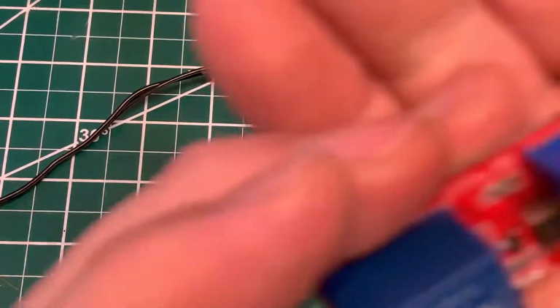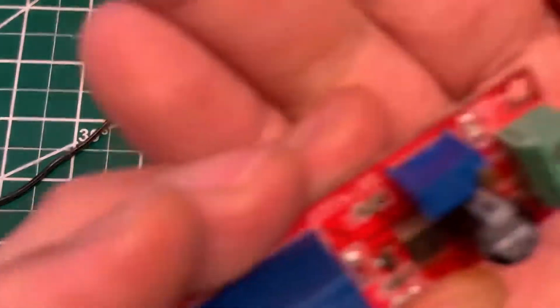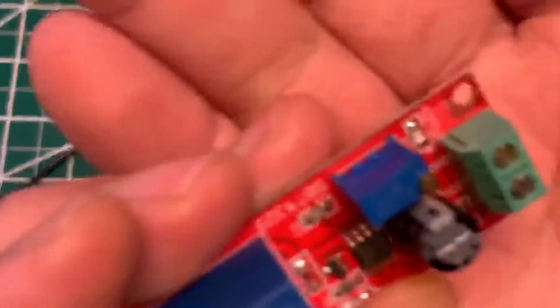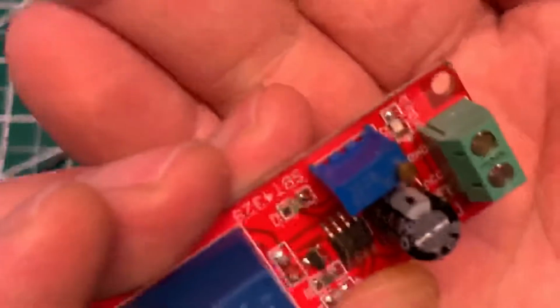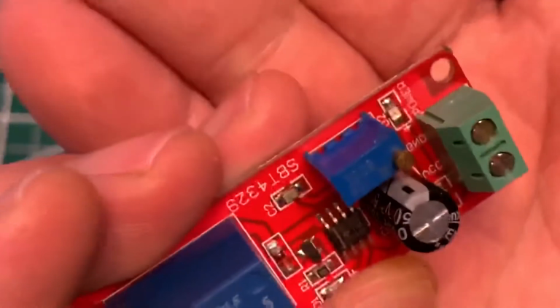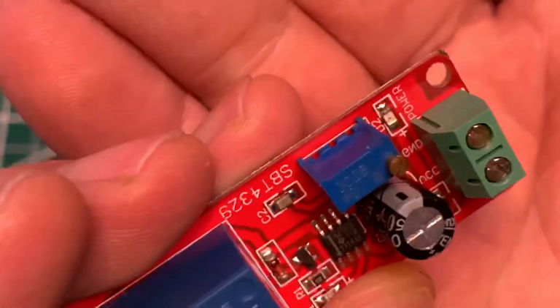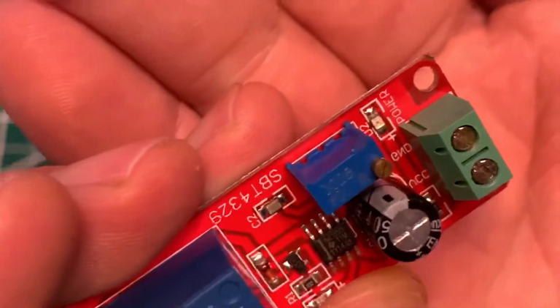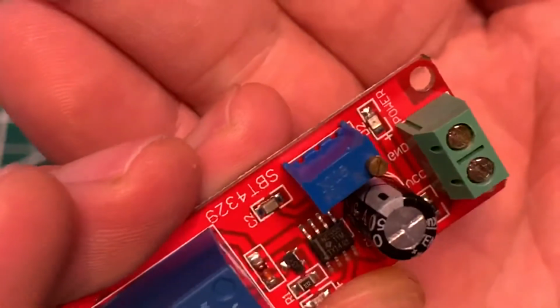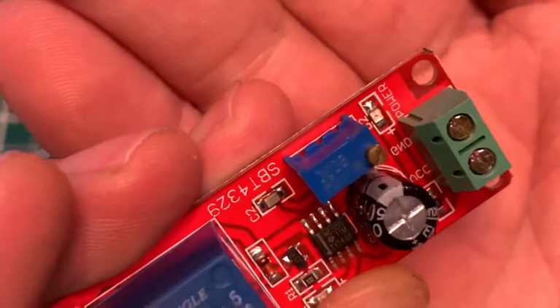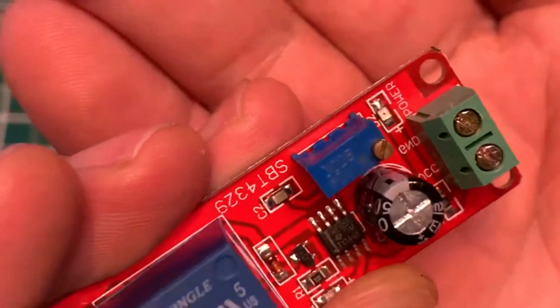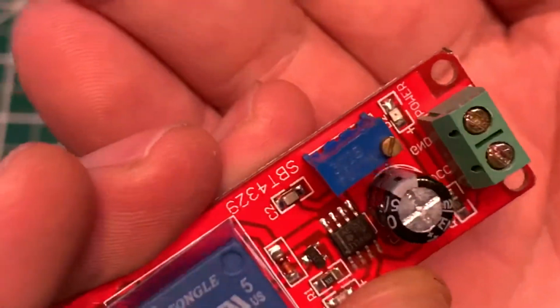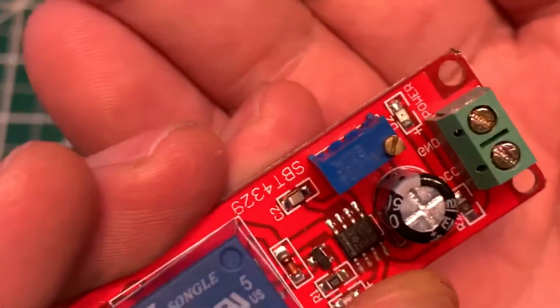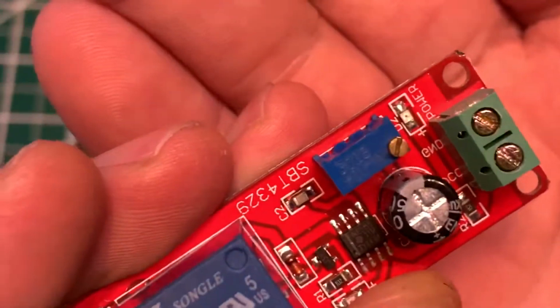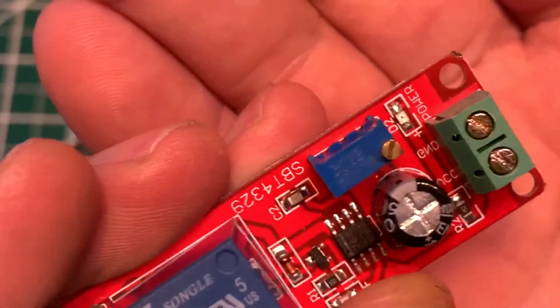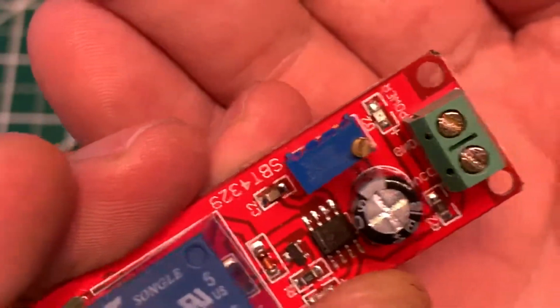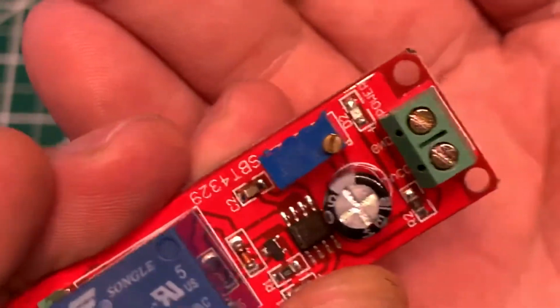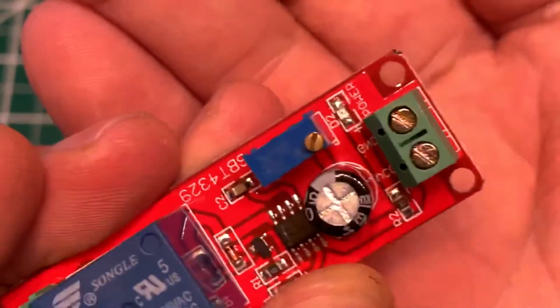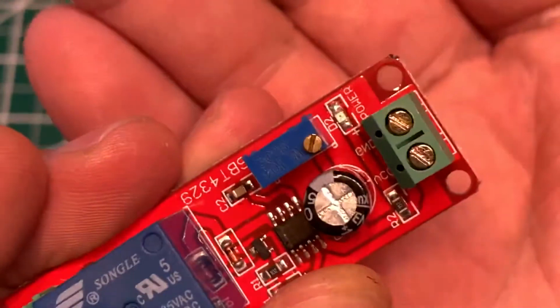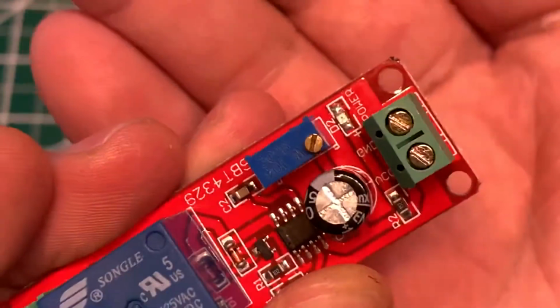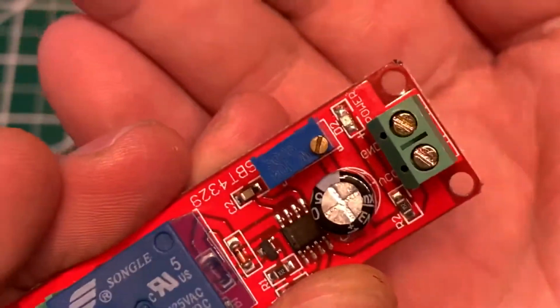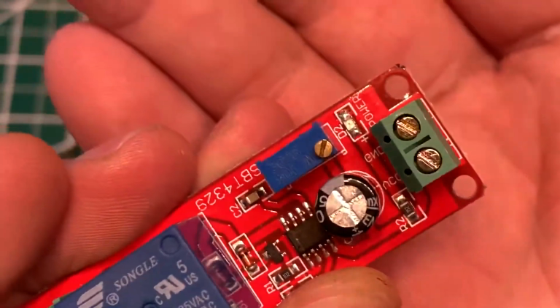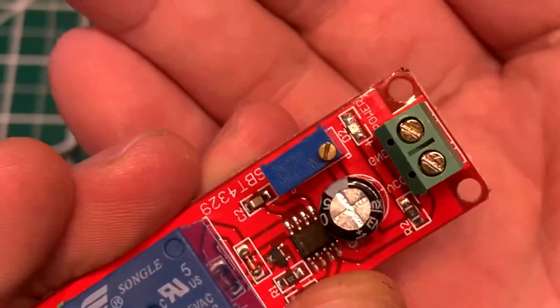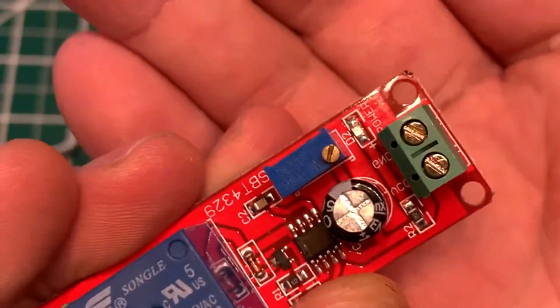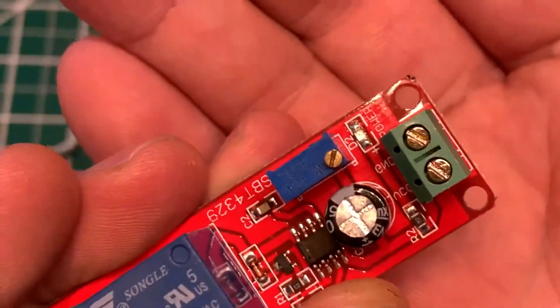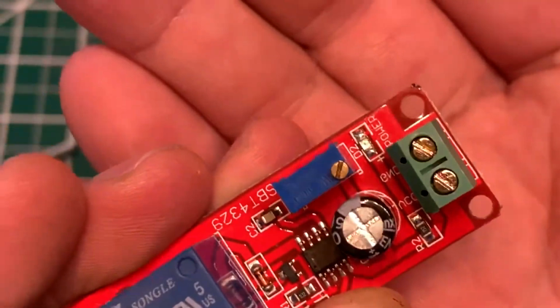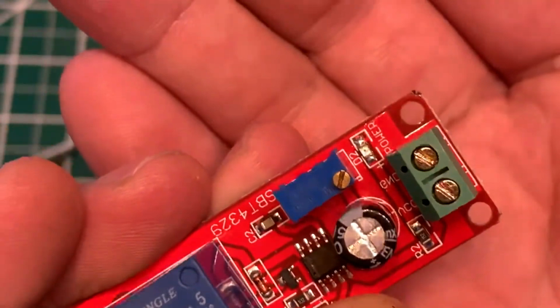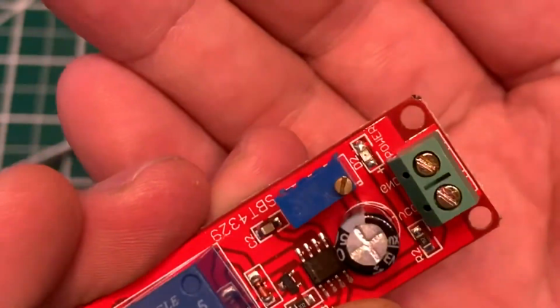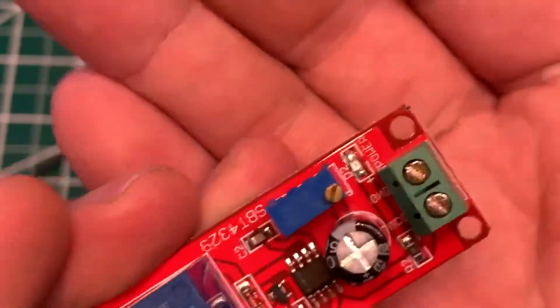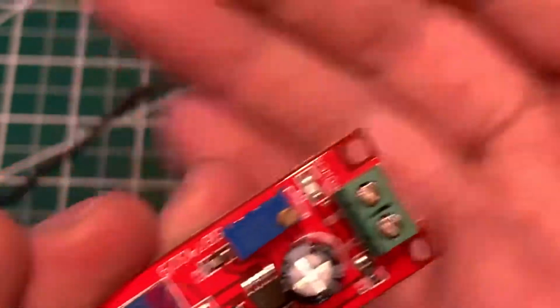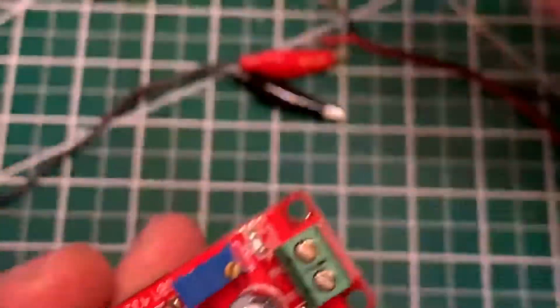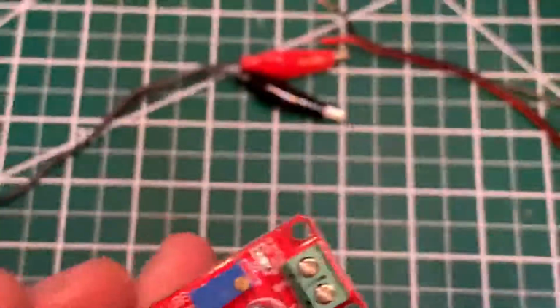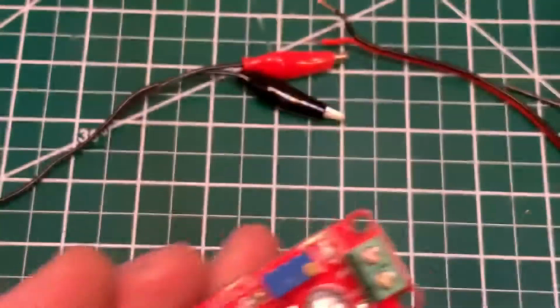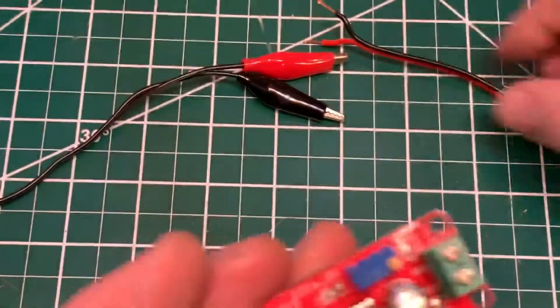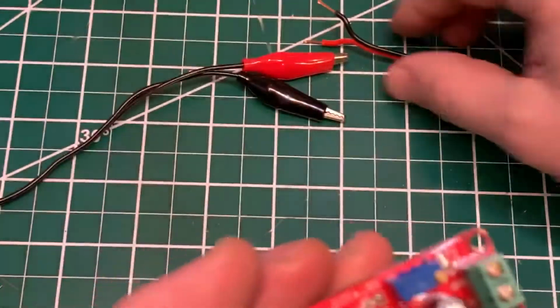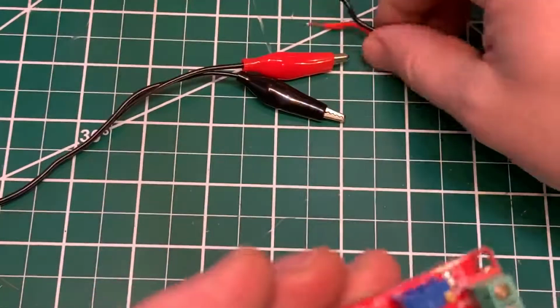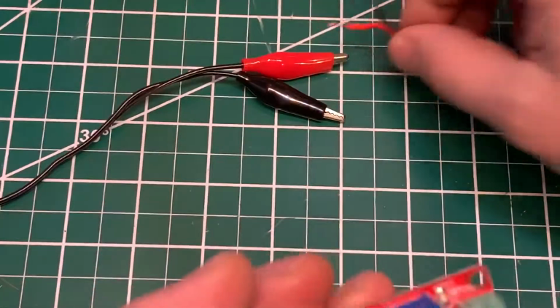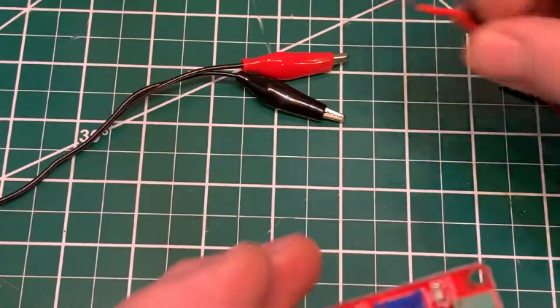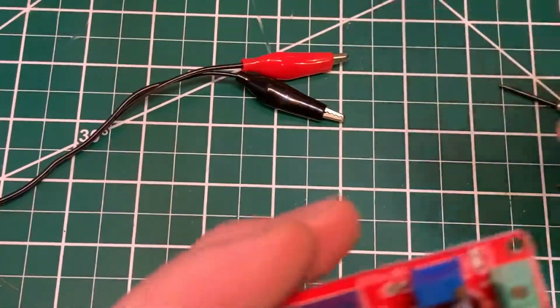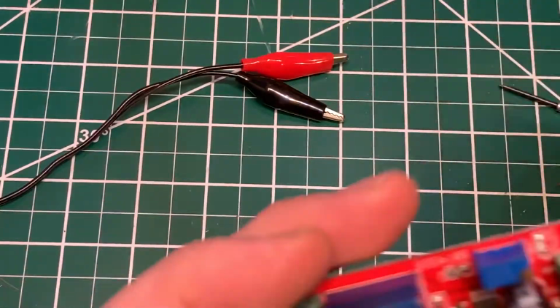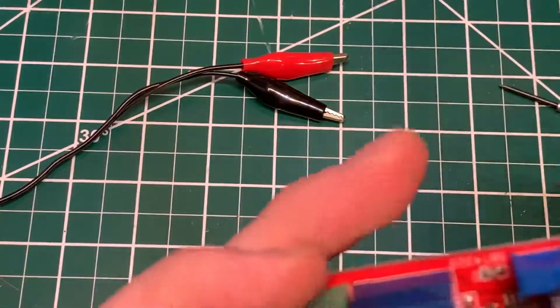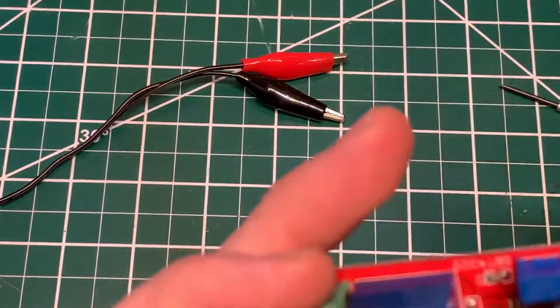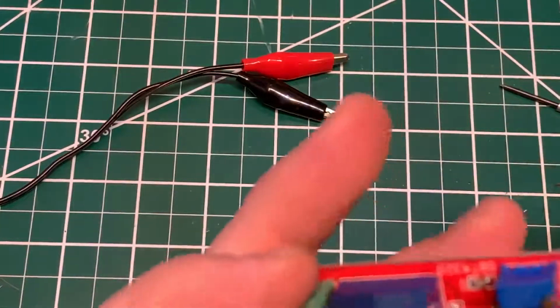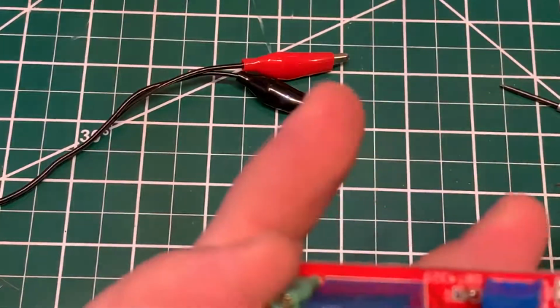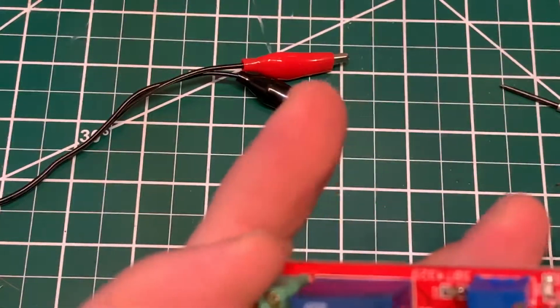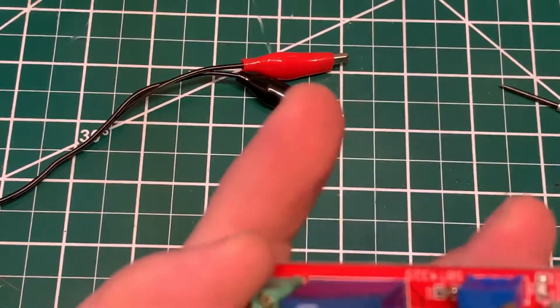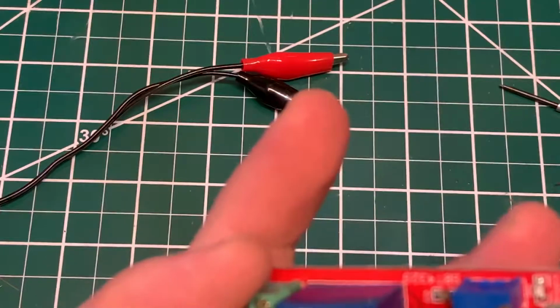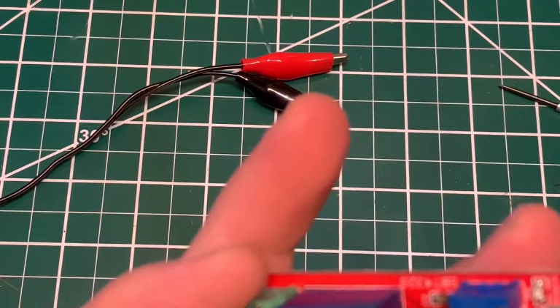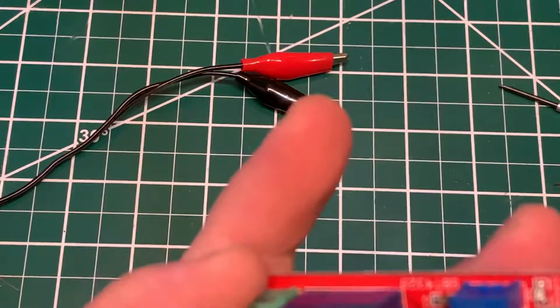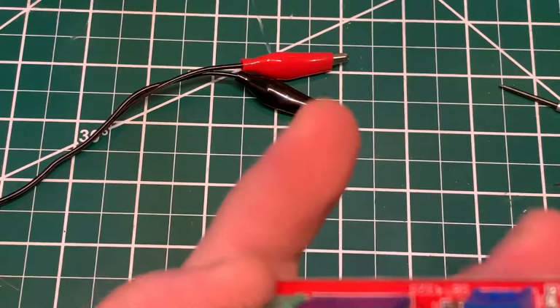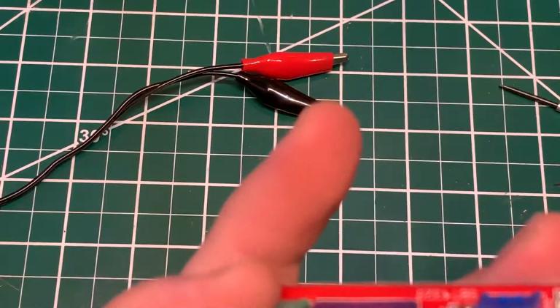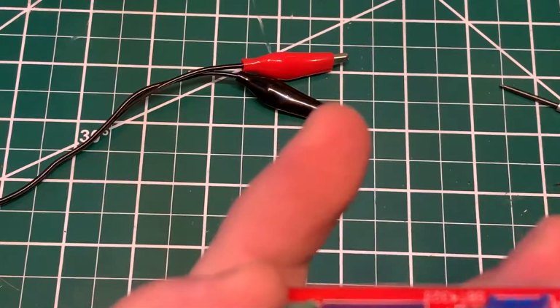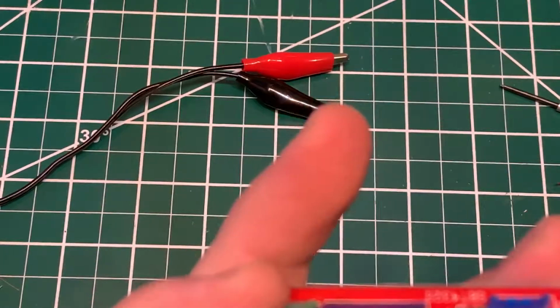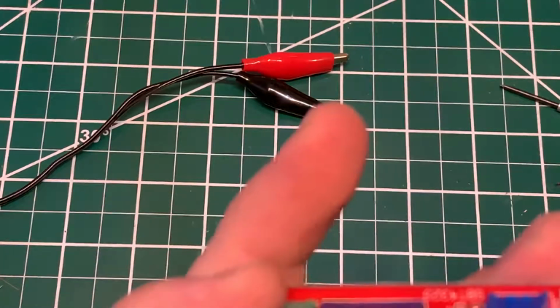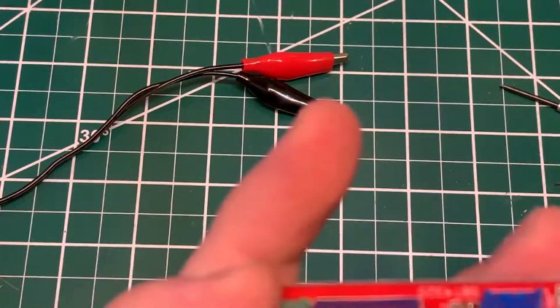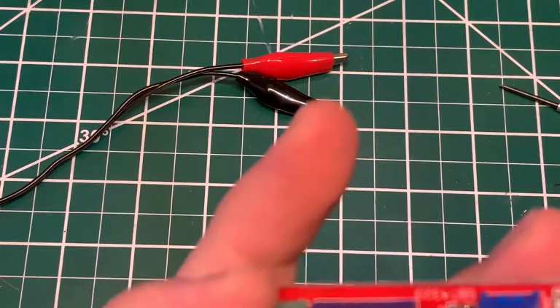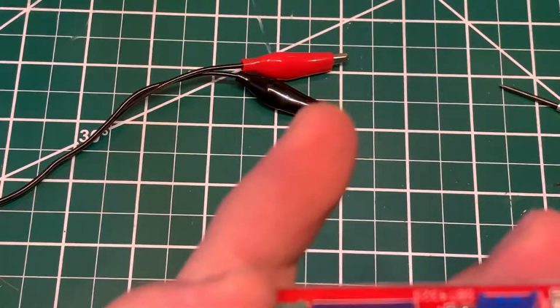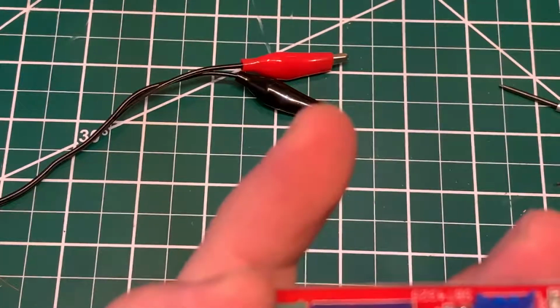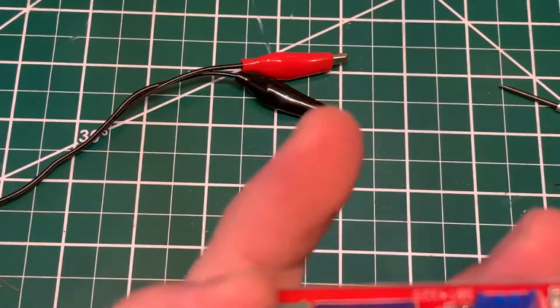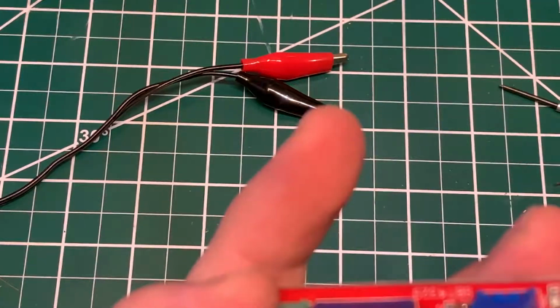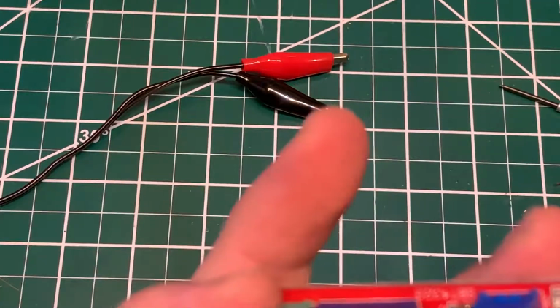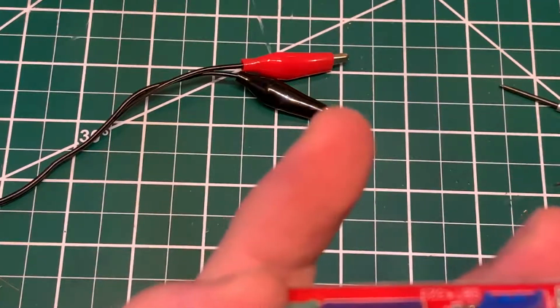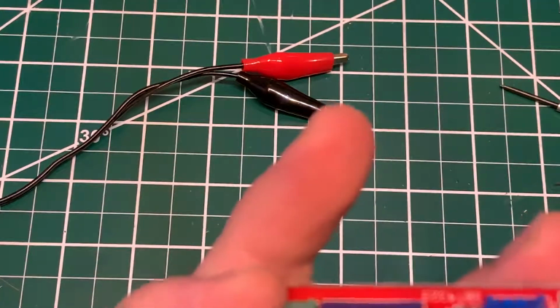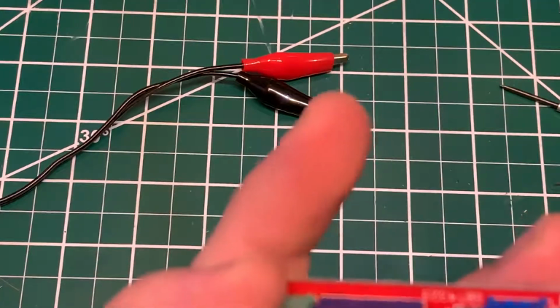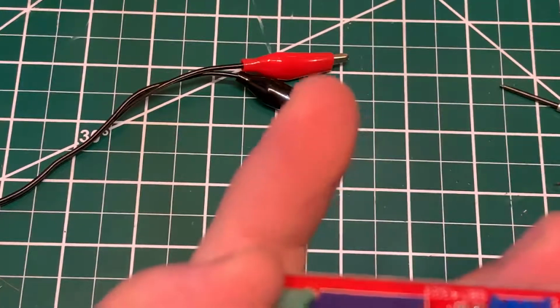So there's ground and VCC. Ground would be black, so I'm putting the black wire in, or negative.